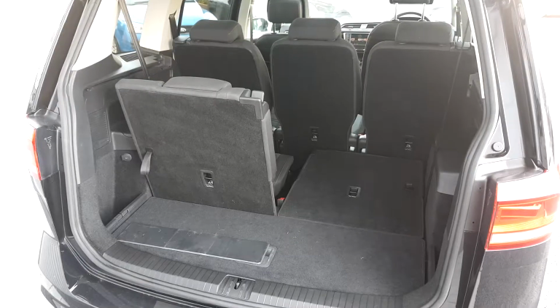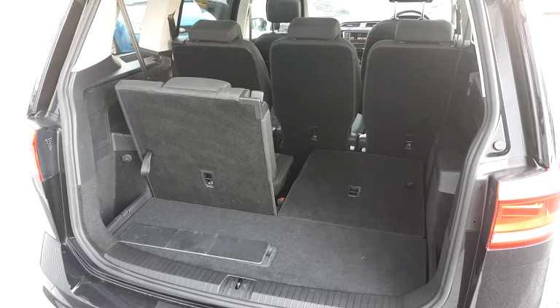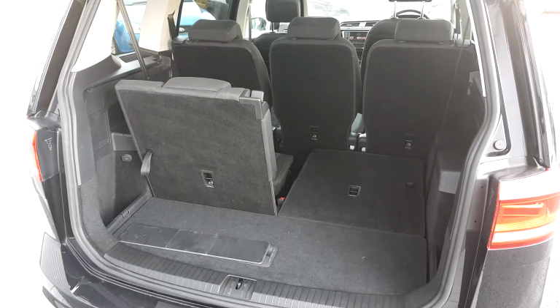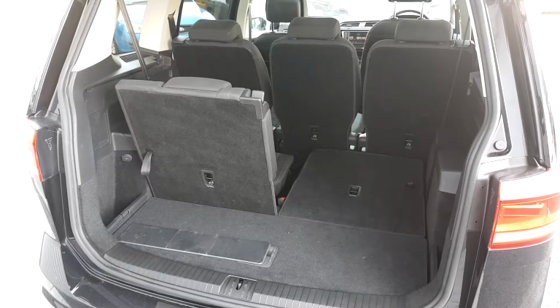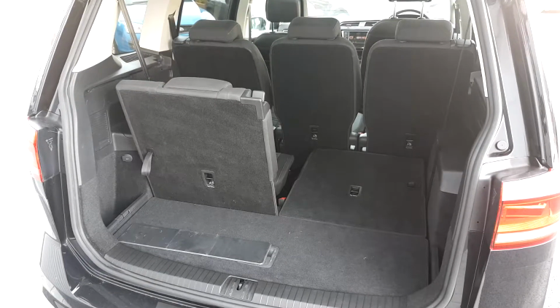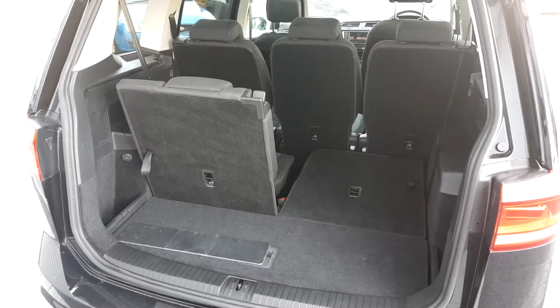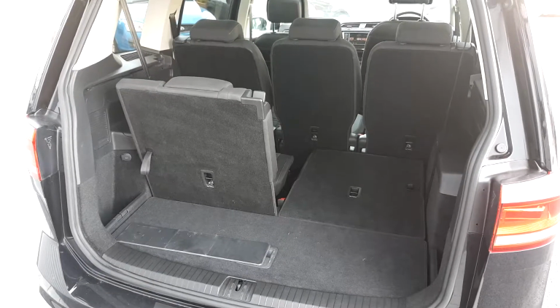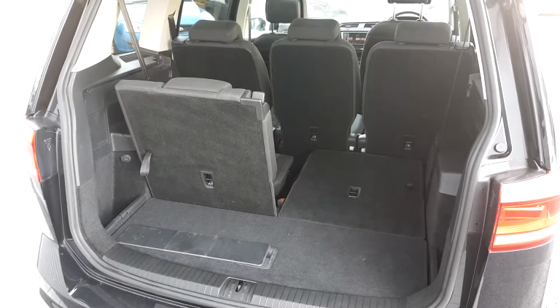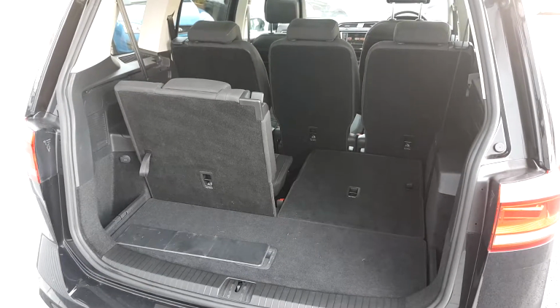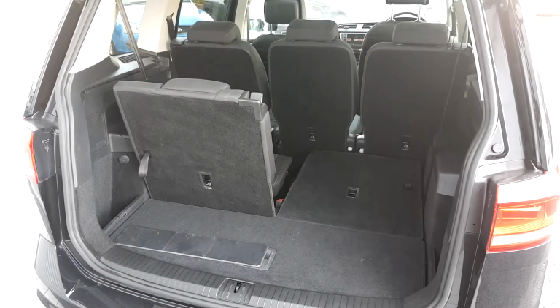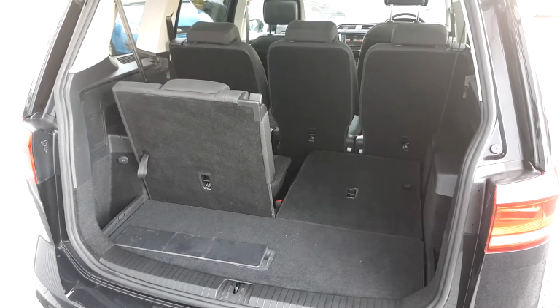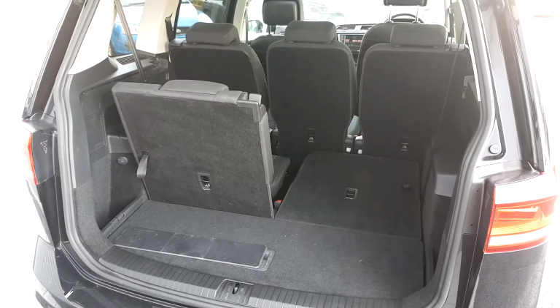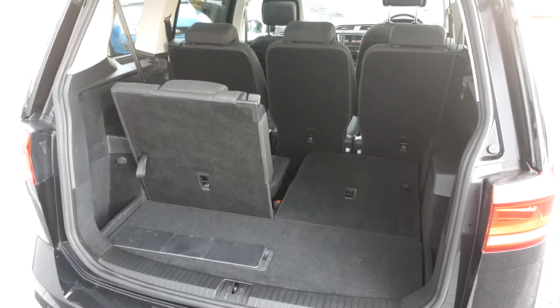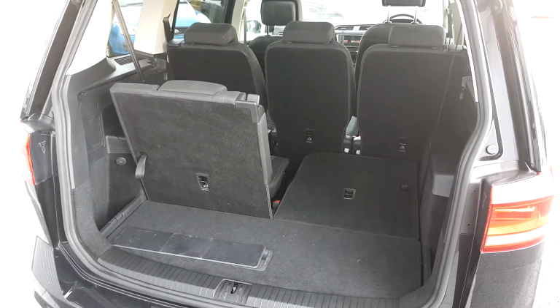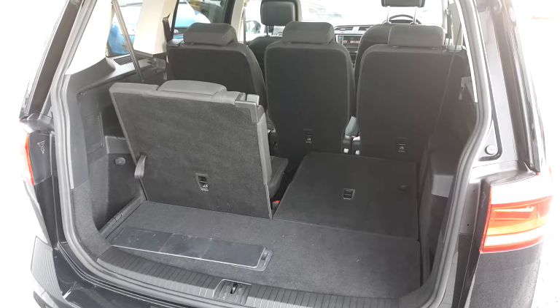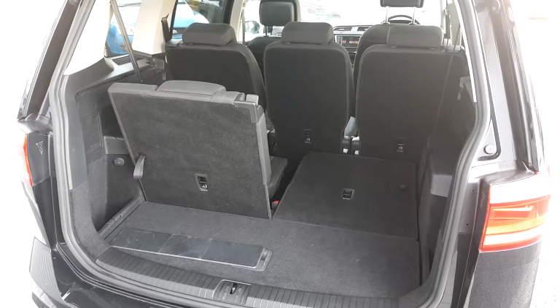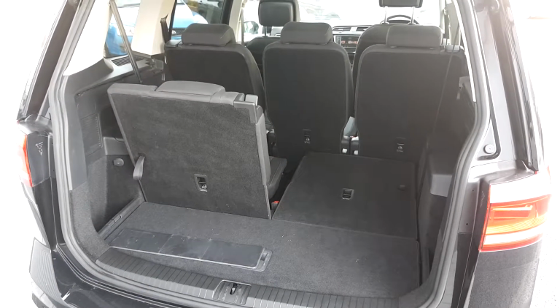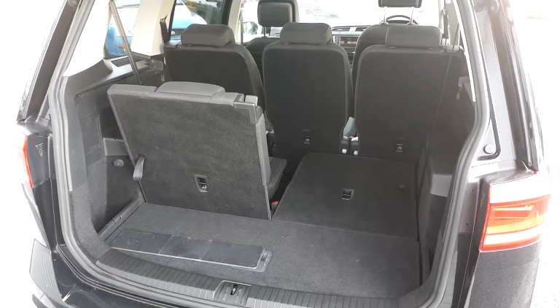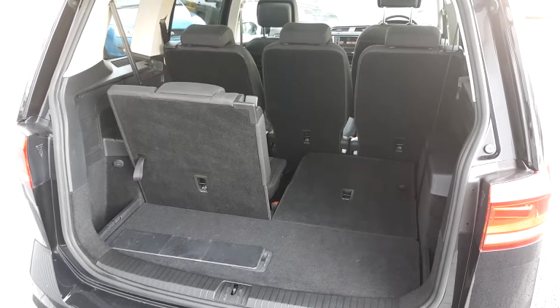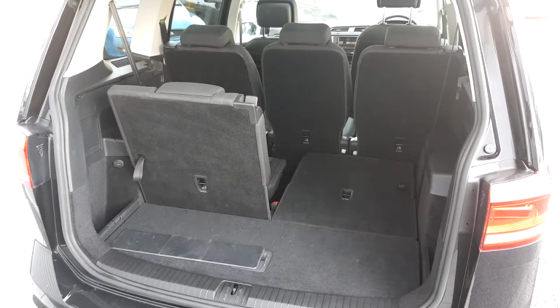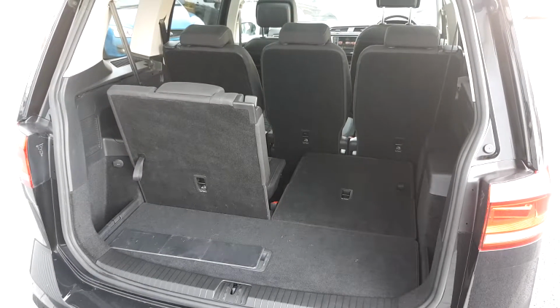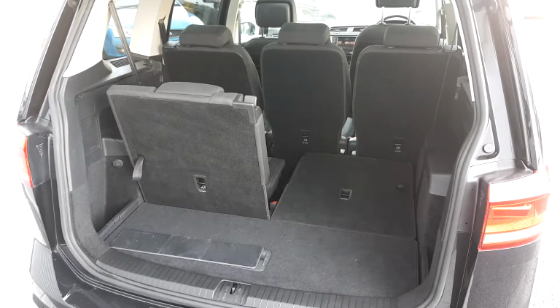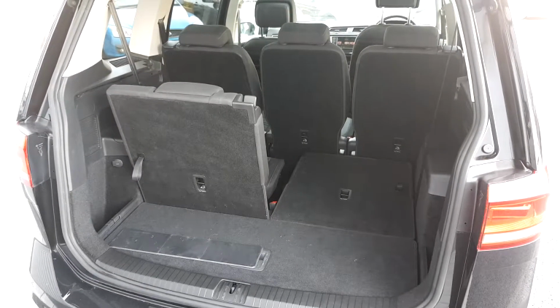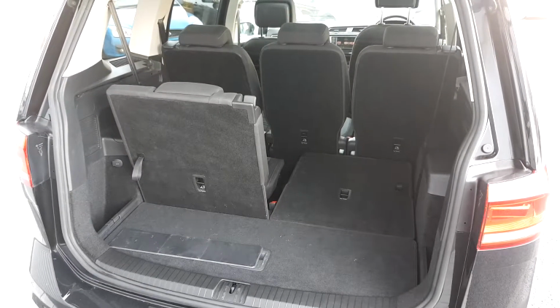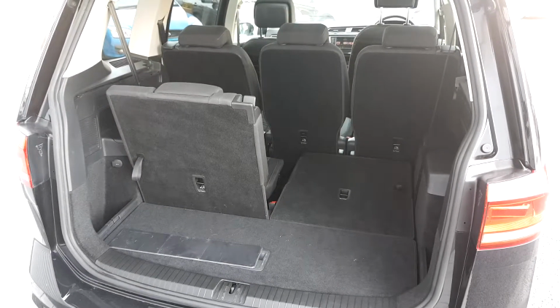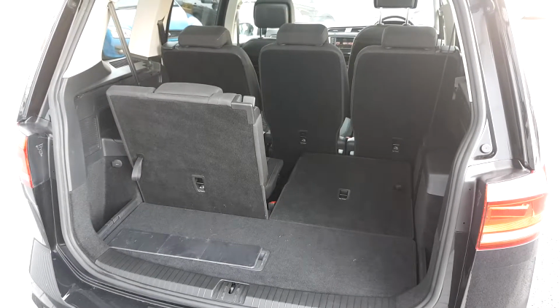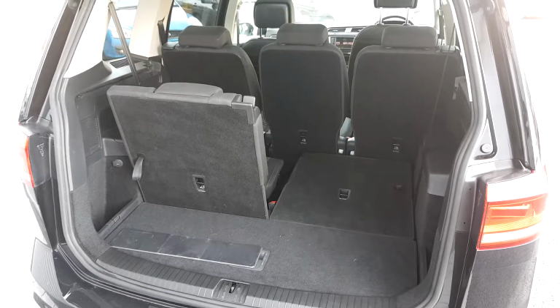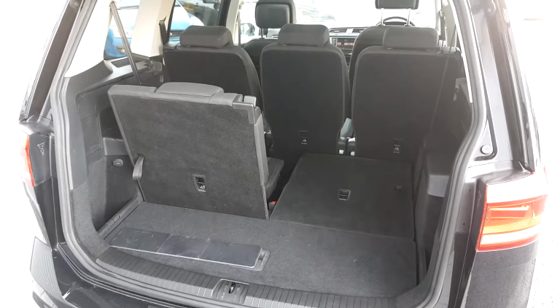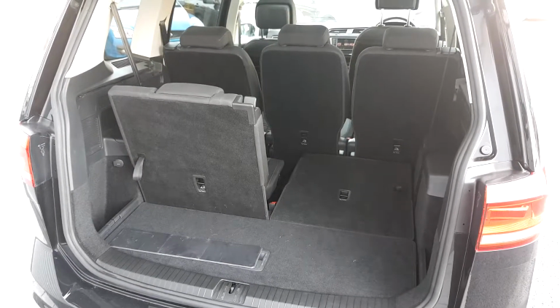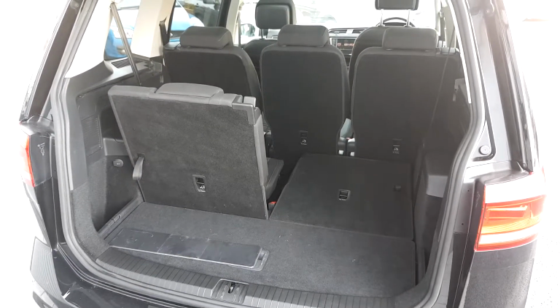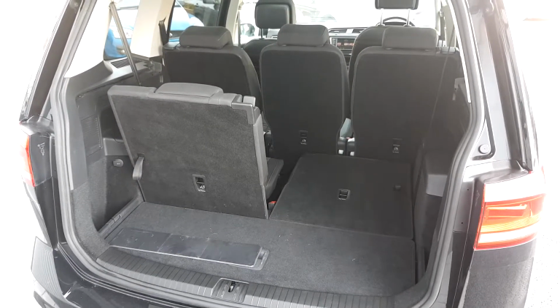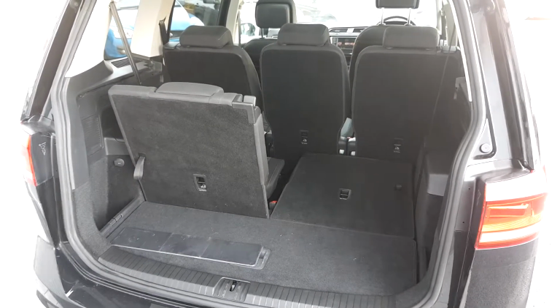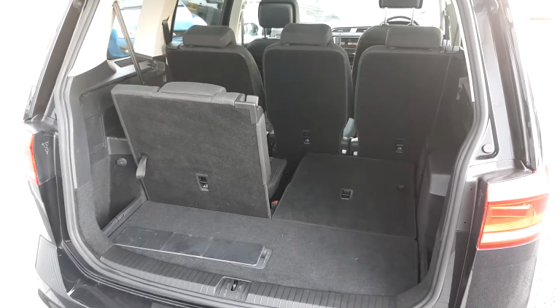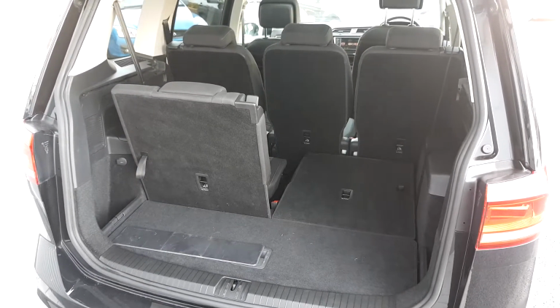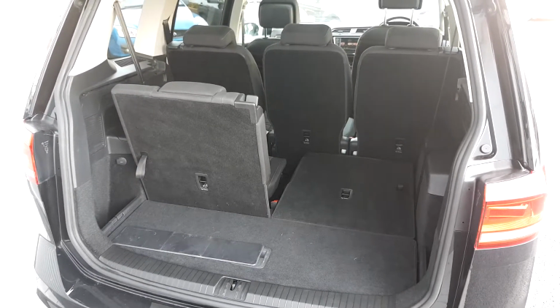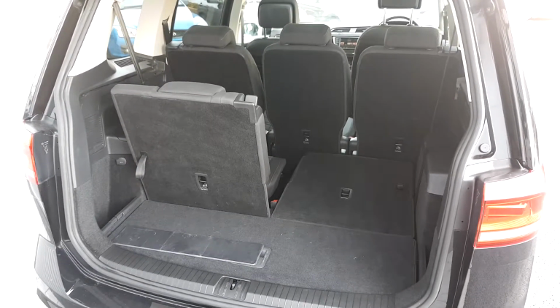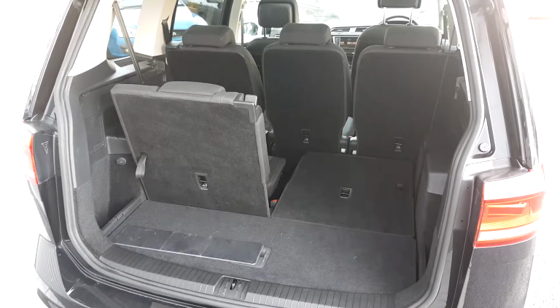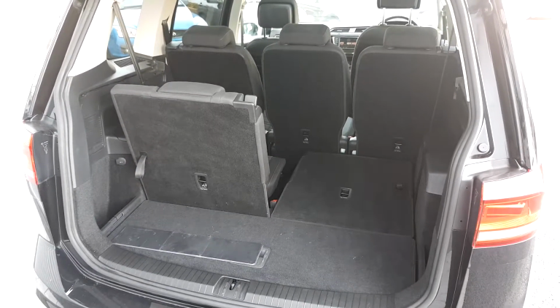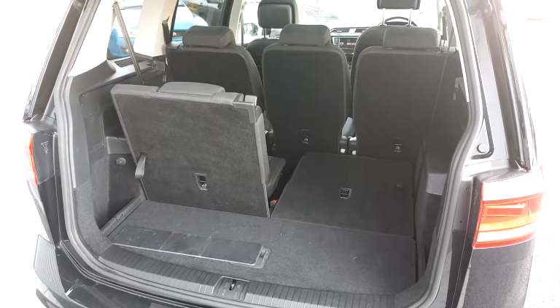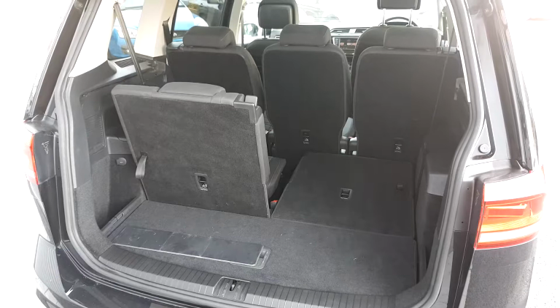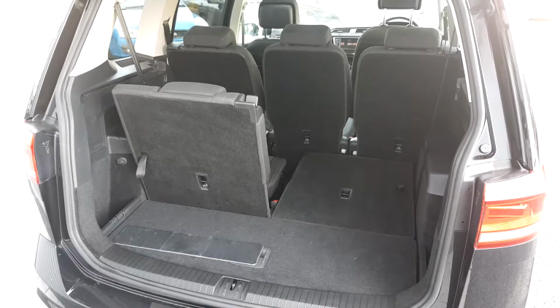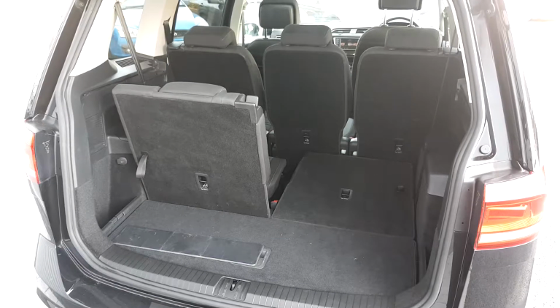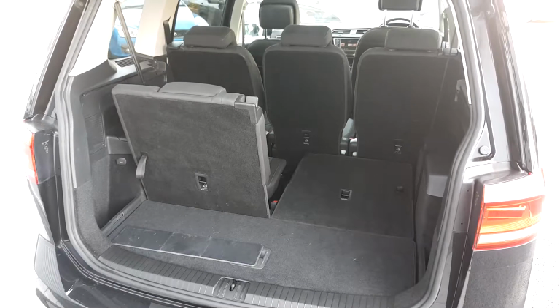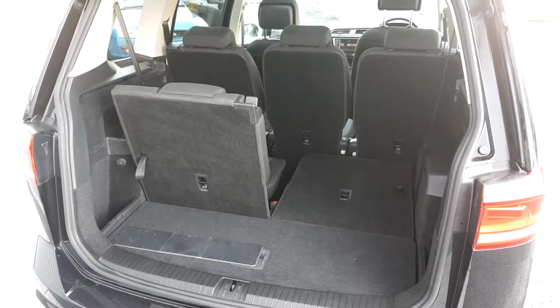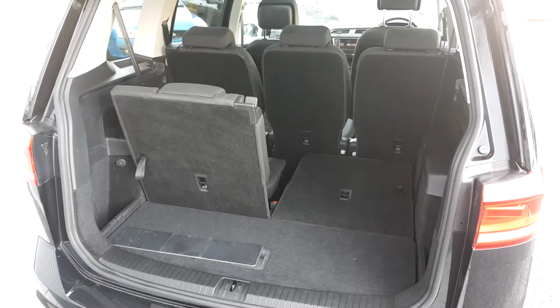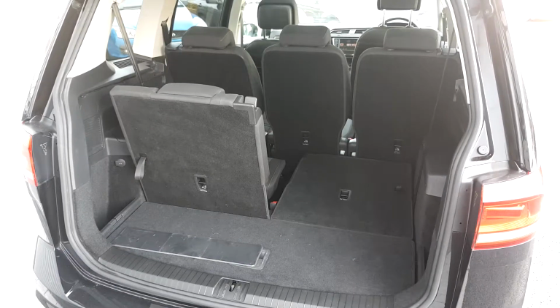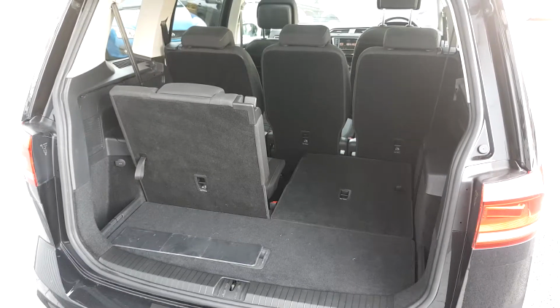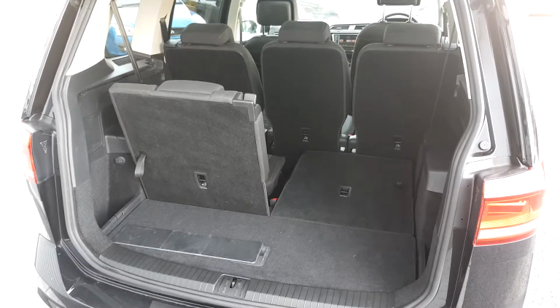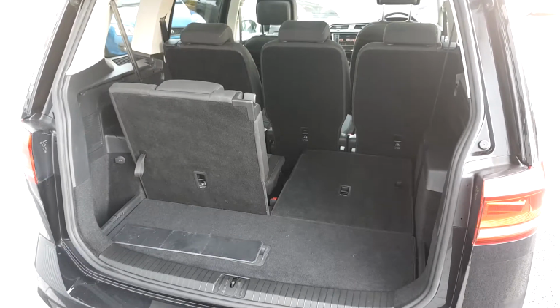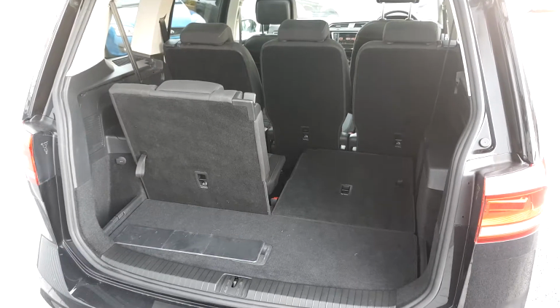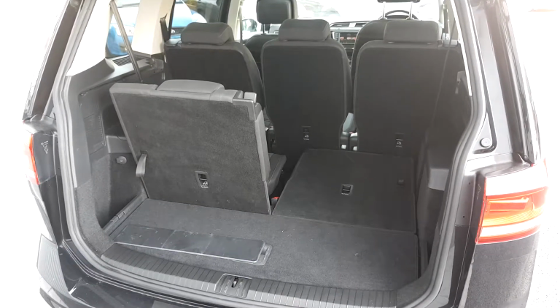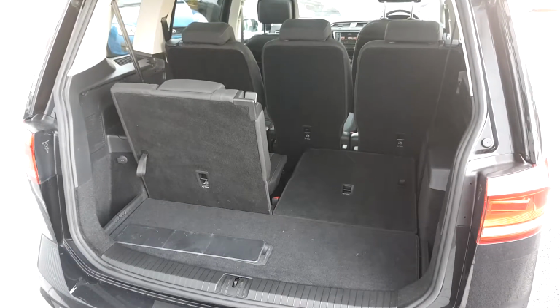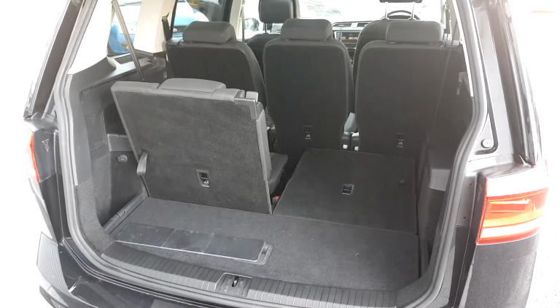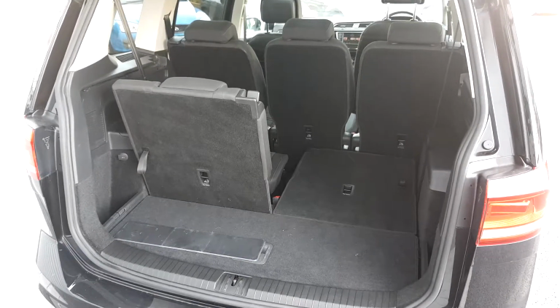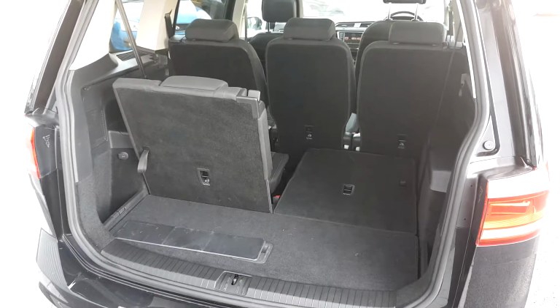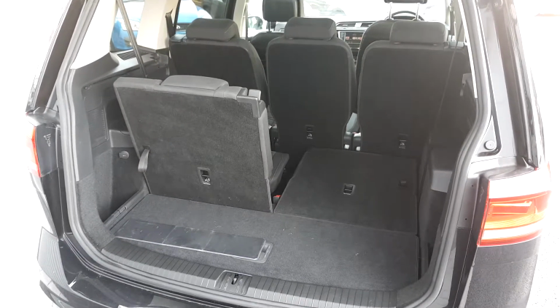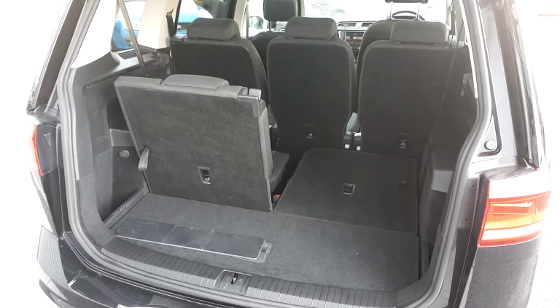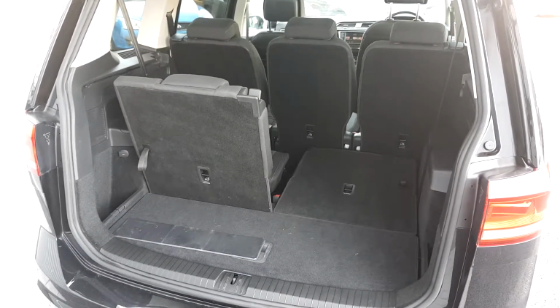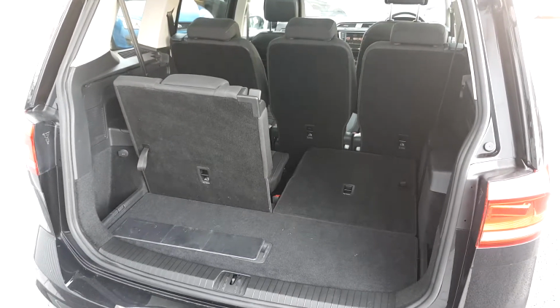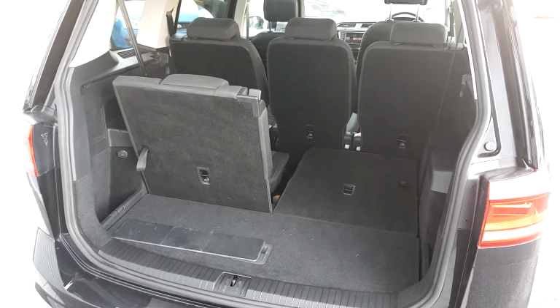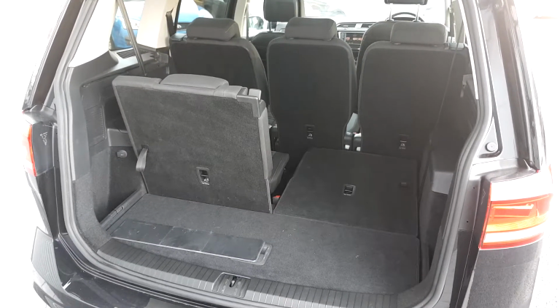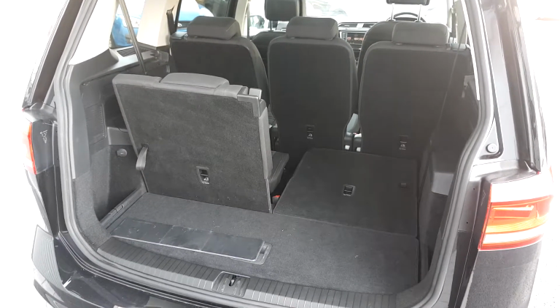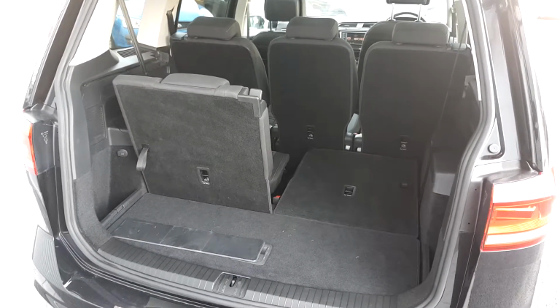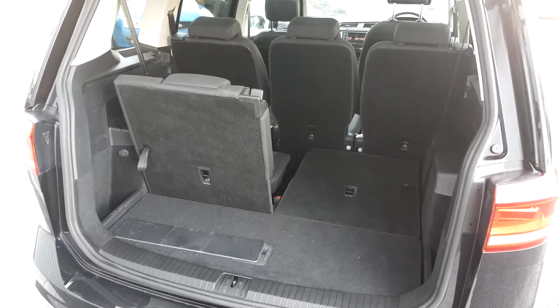The Touran has the option of 7 seats, it also has a very spacious boot, and comes with parking sensors on the front and on the rear.